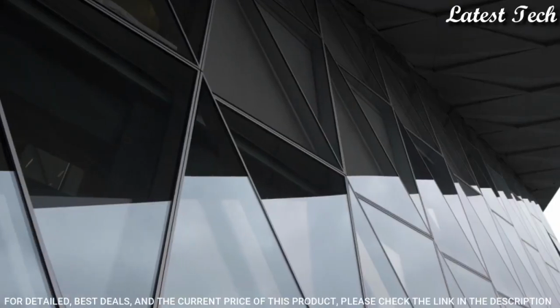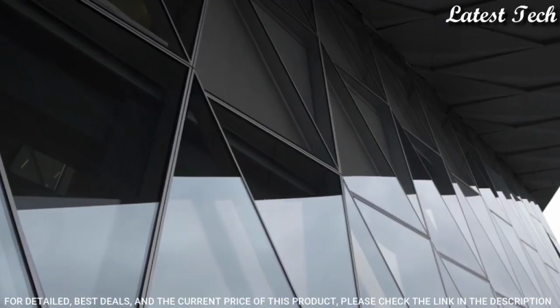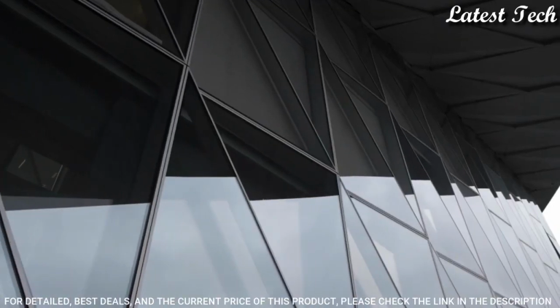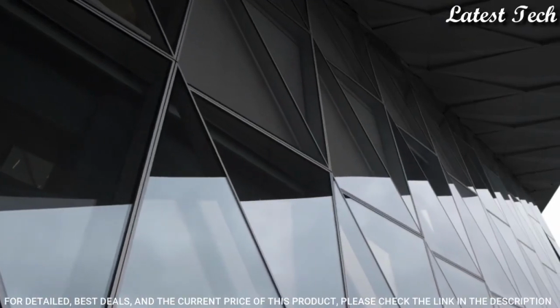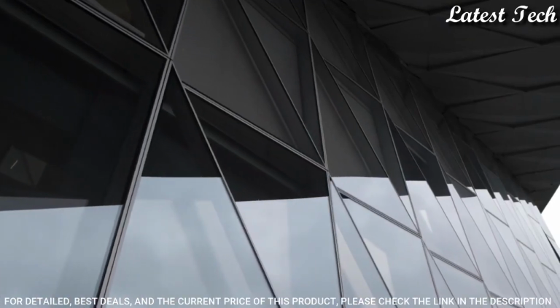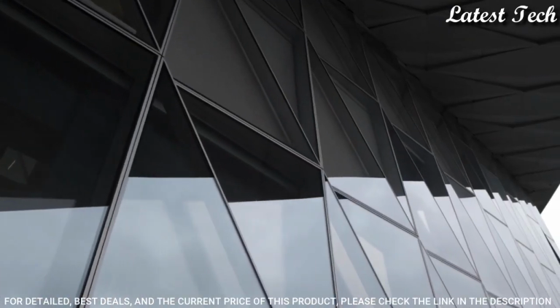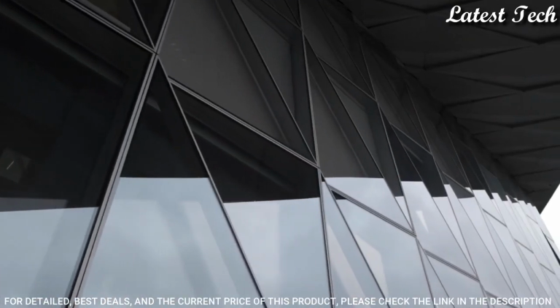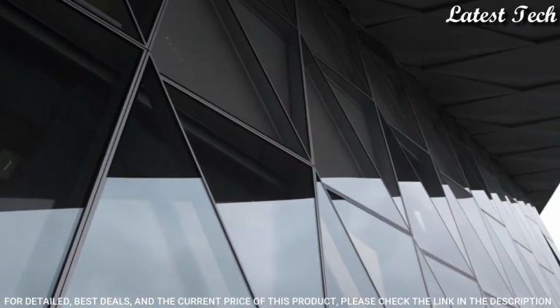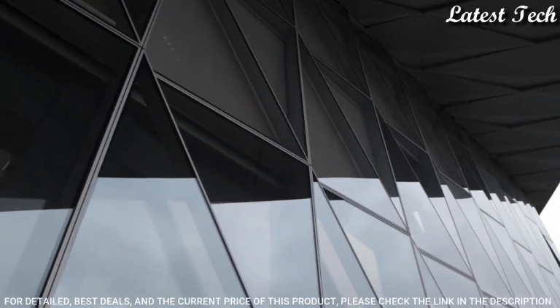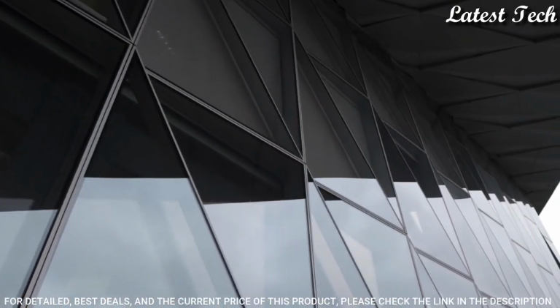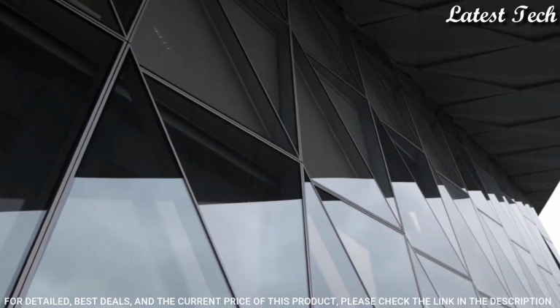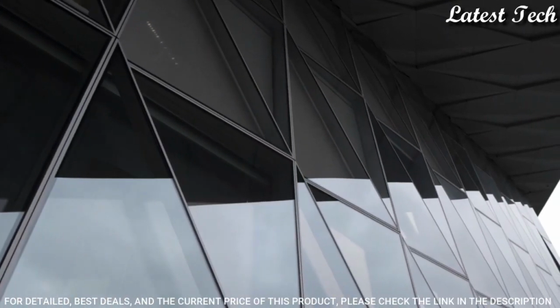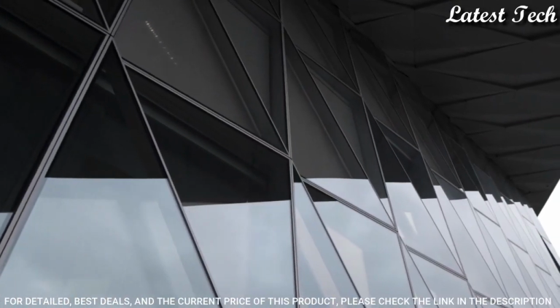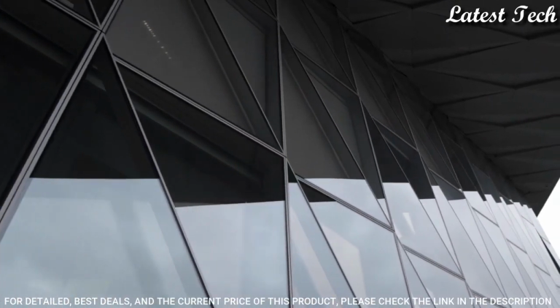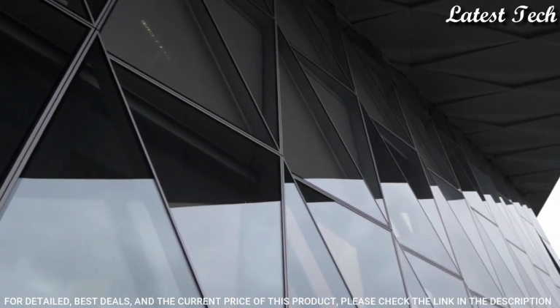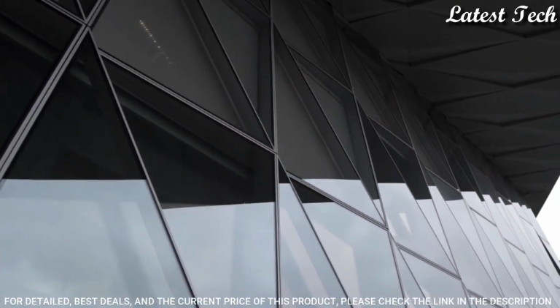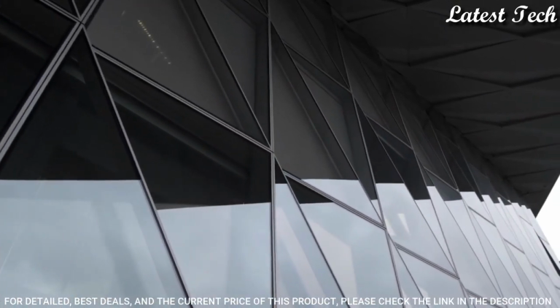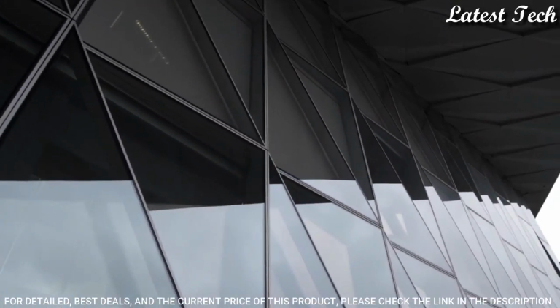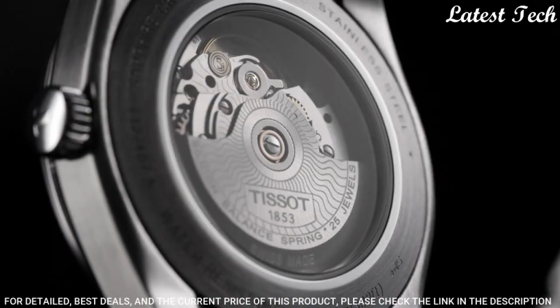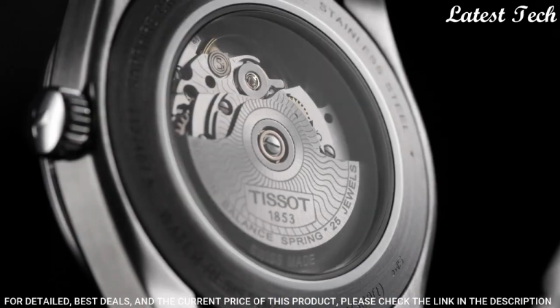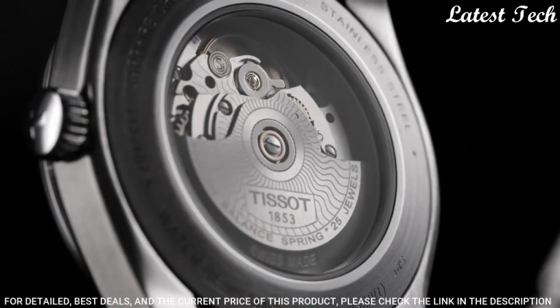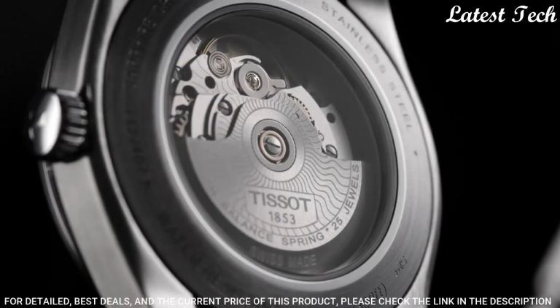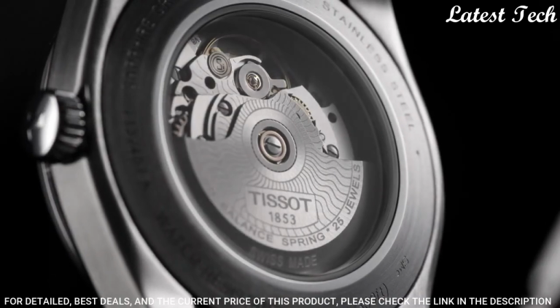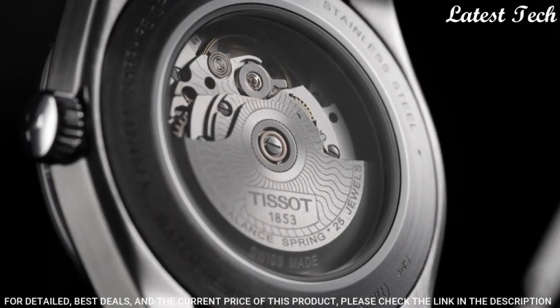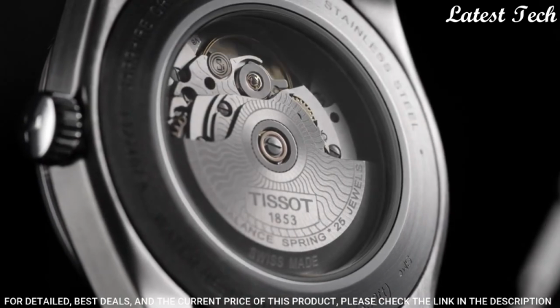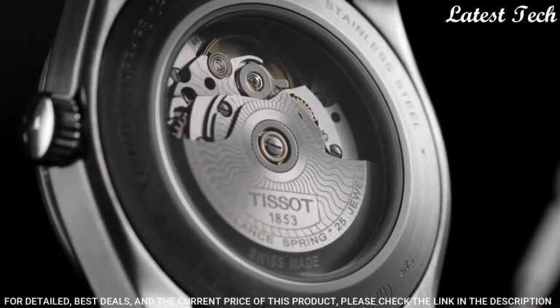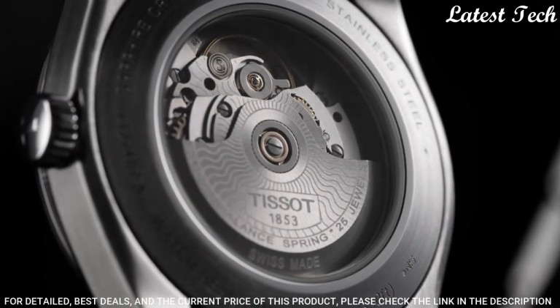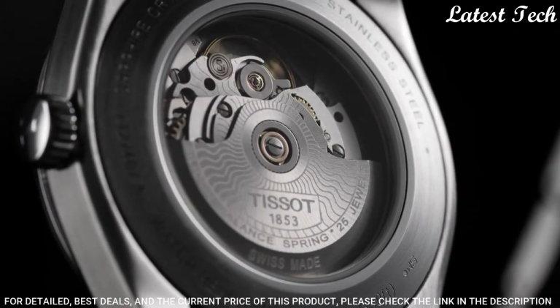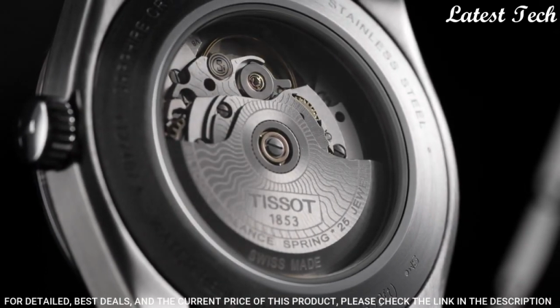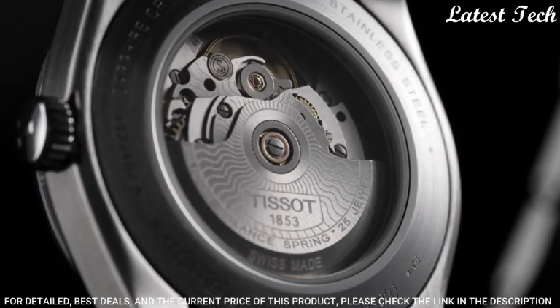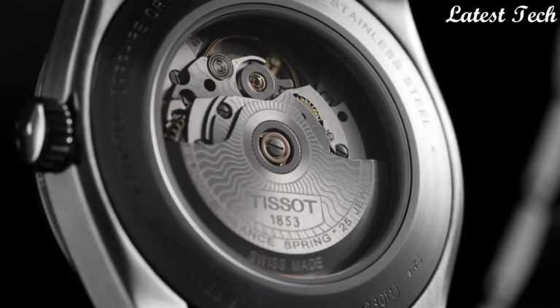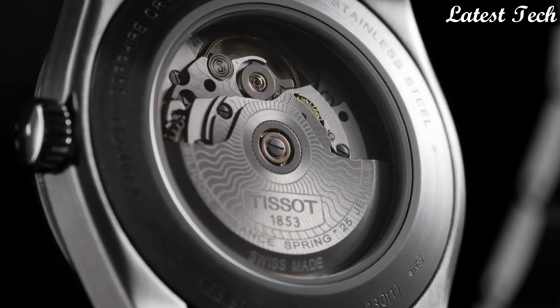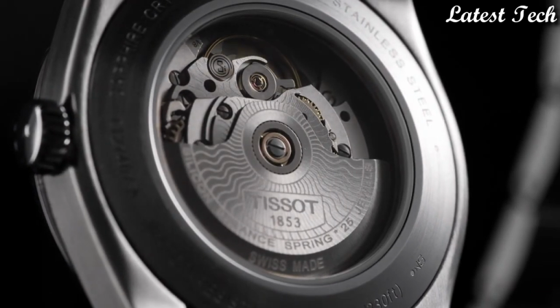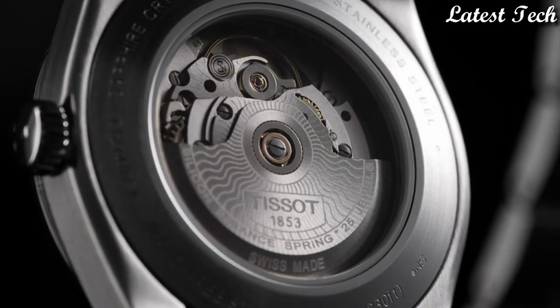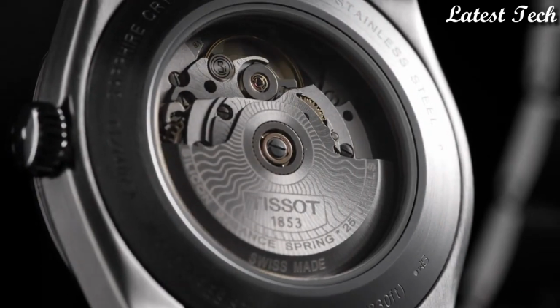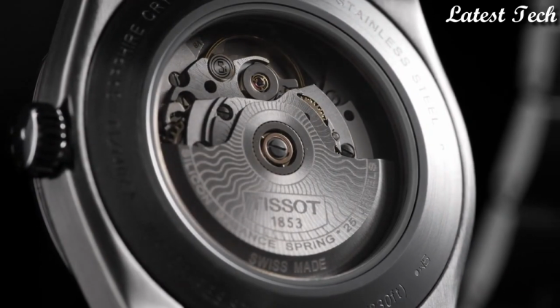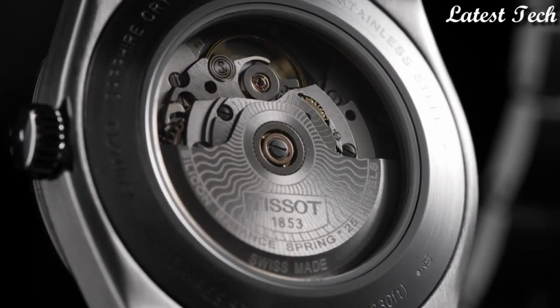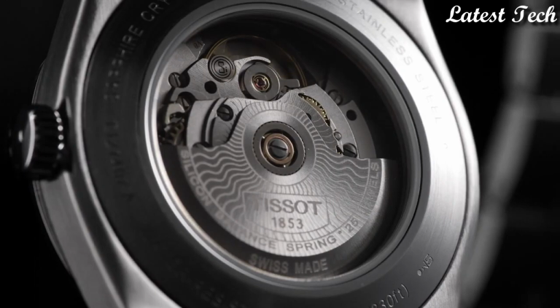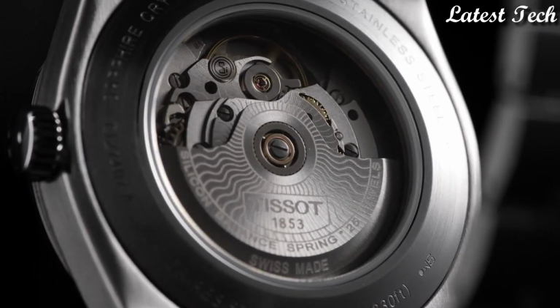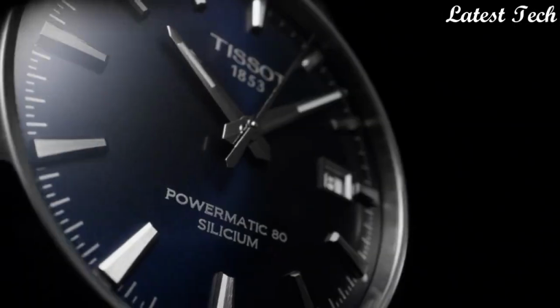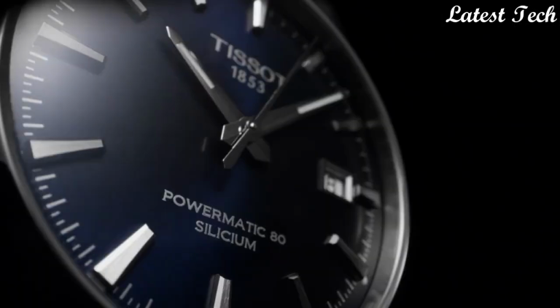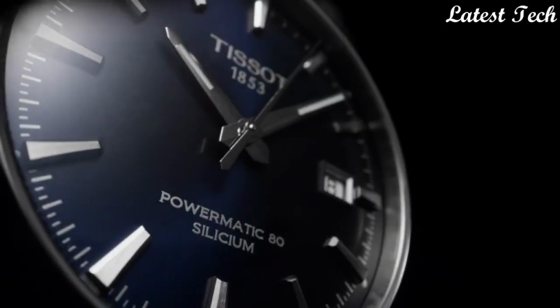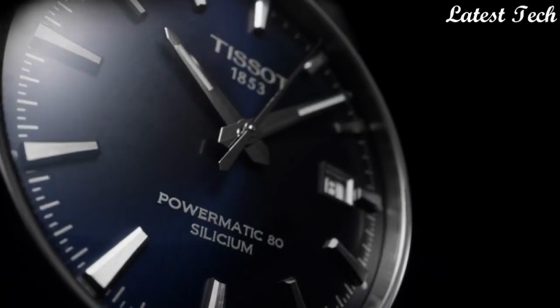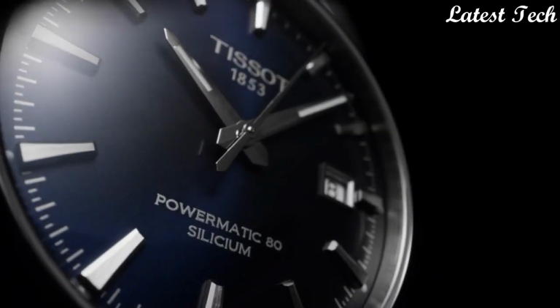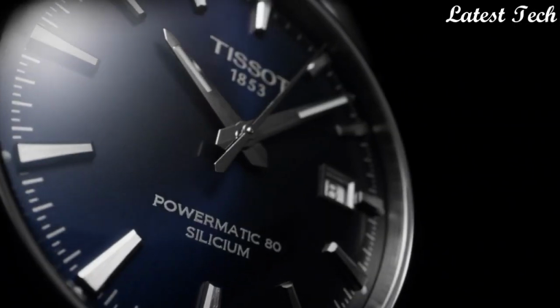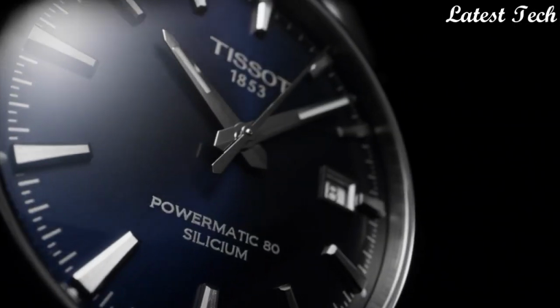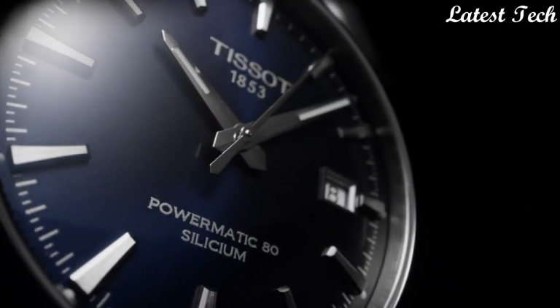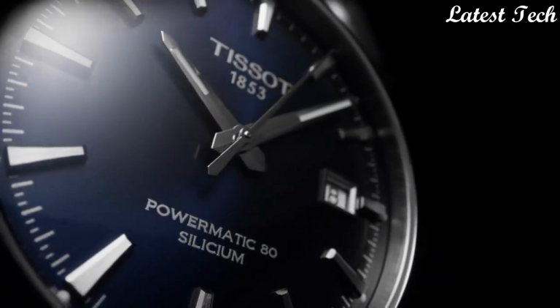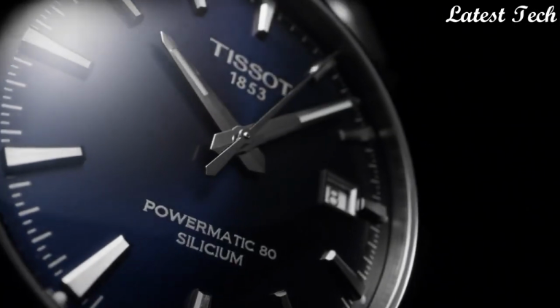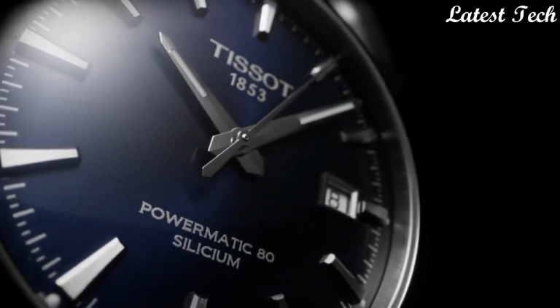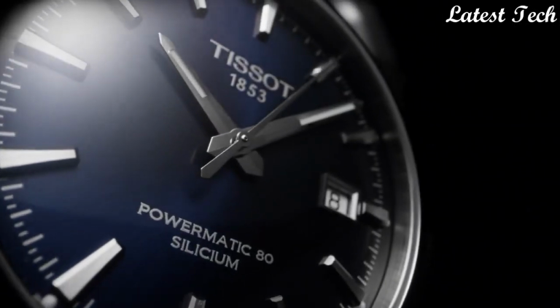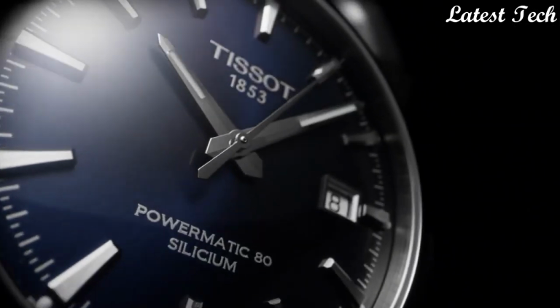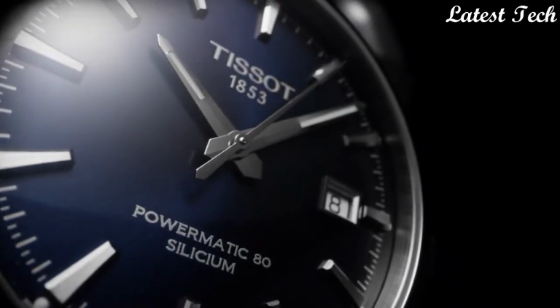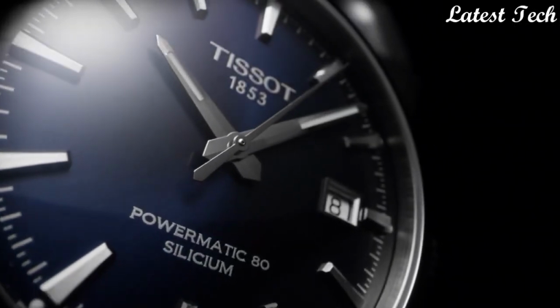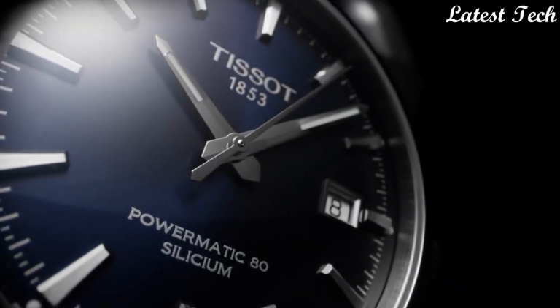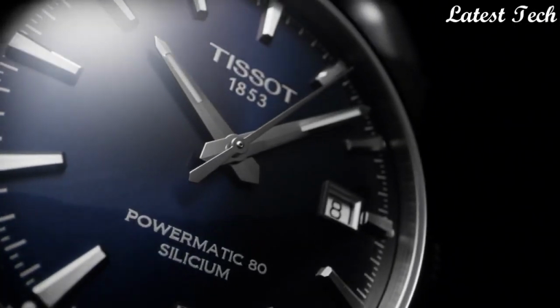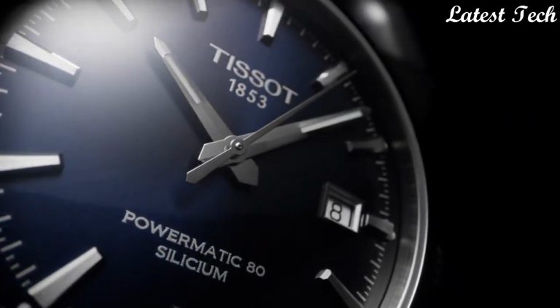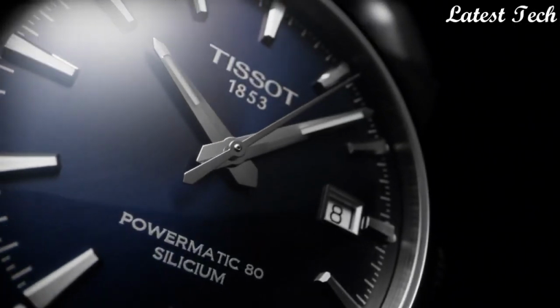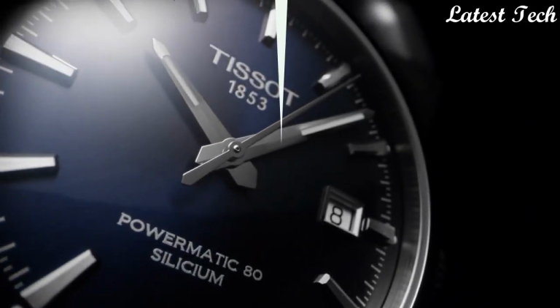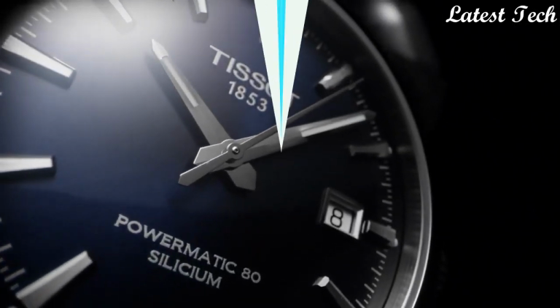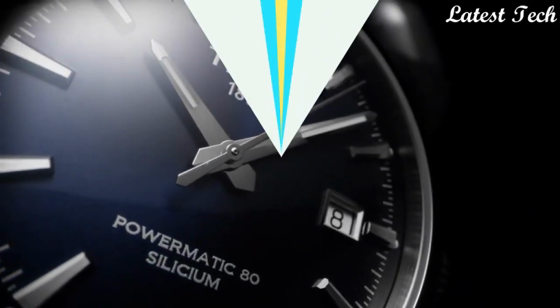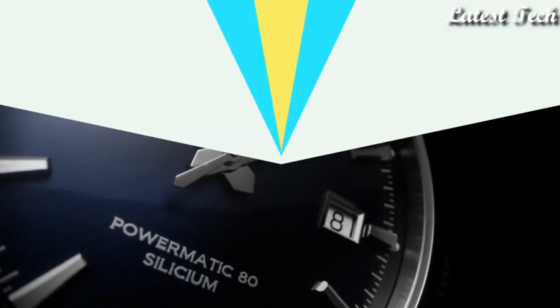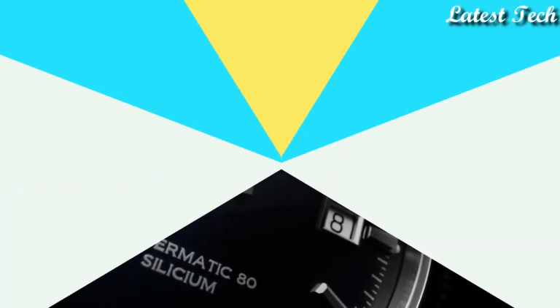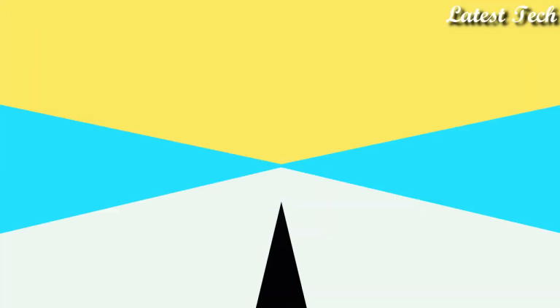Functions: Date, Hour, Minute, Second. Casual Watch Style. Swiss Made.